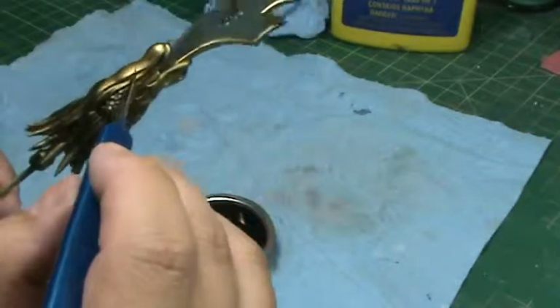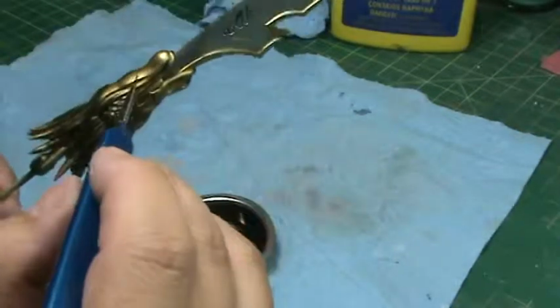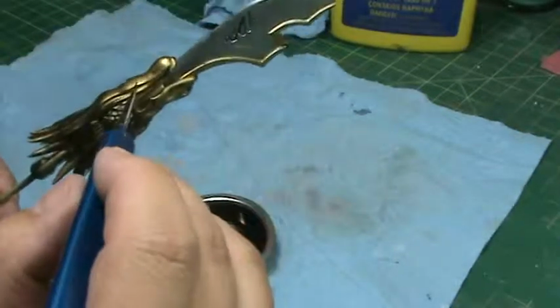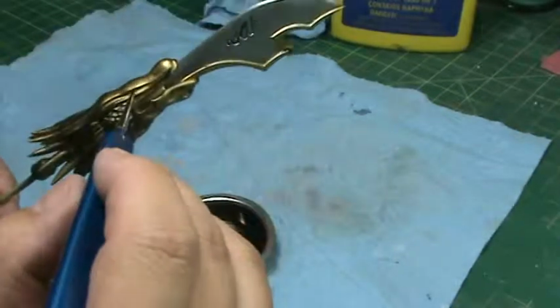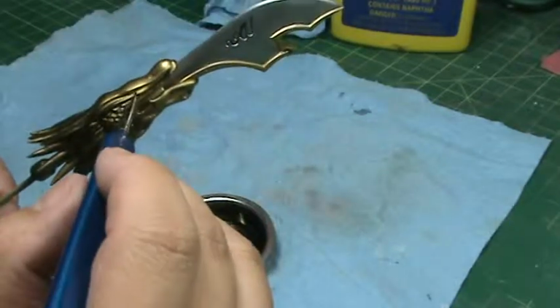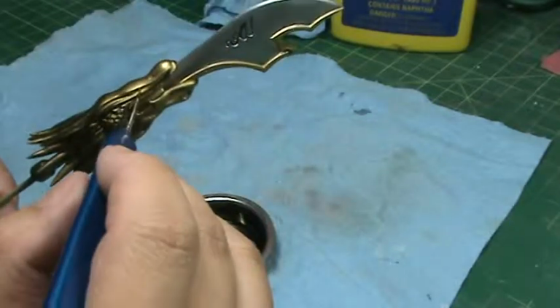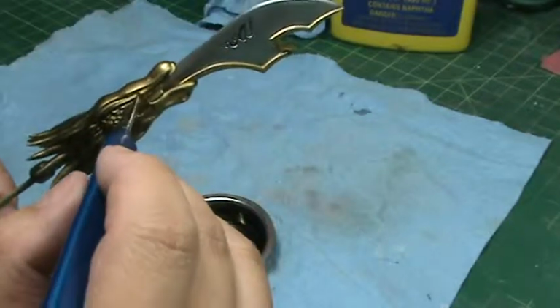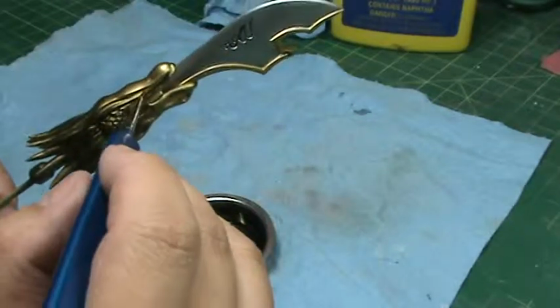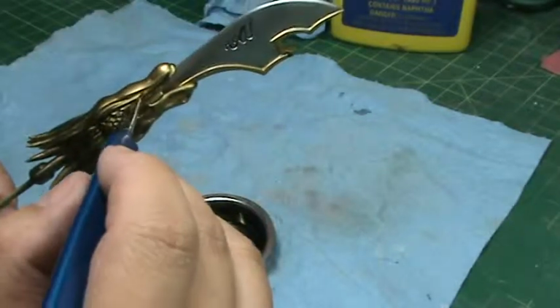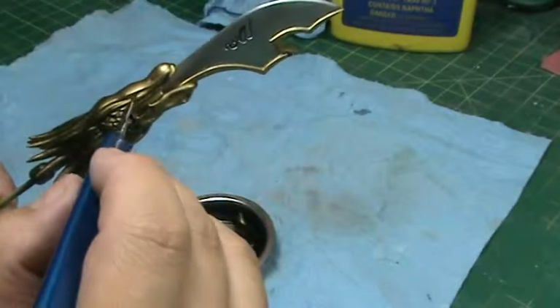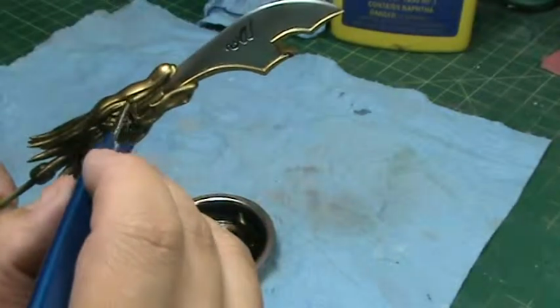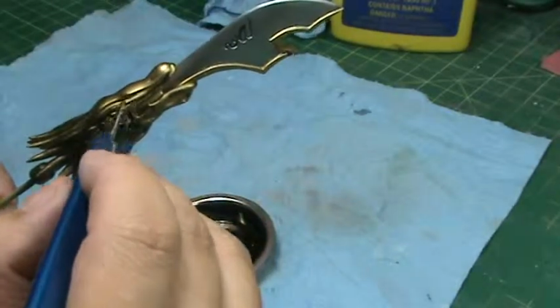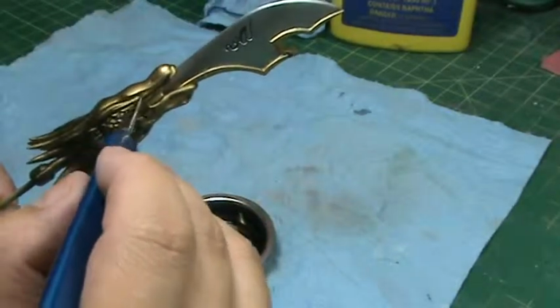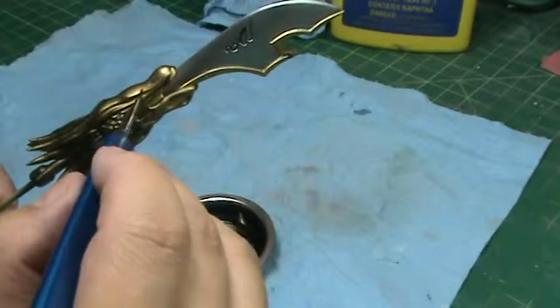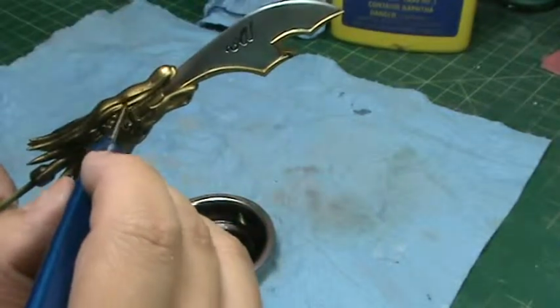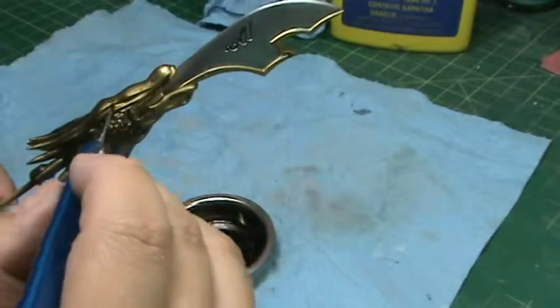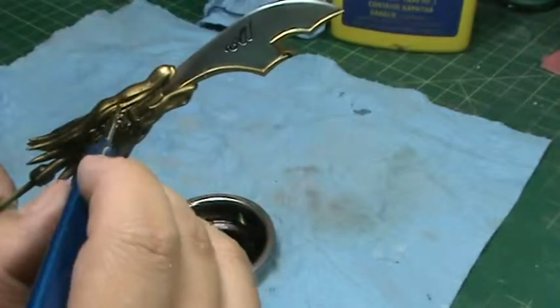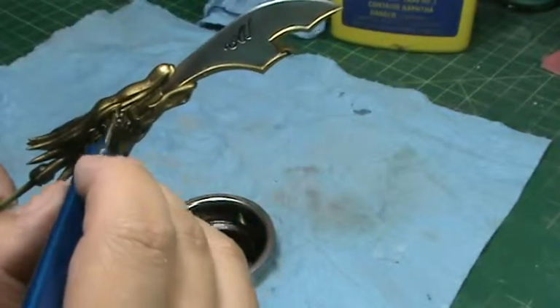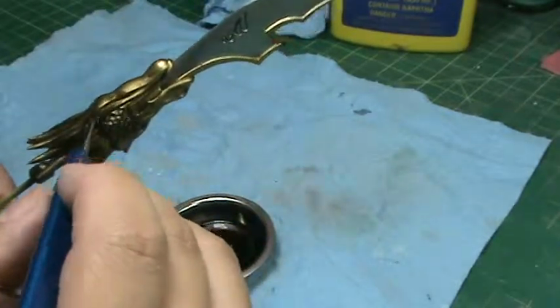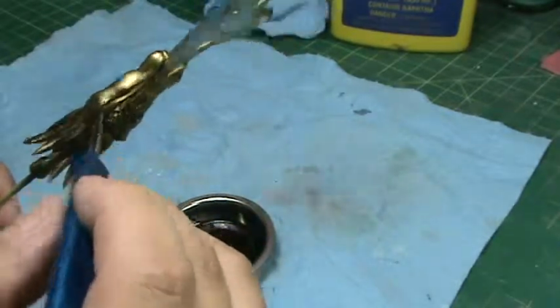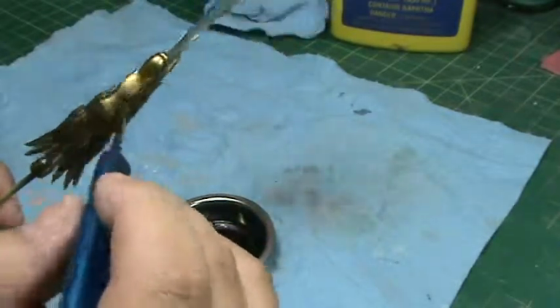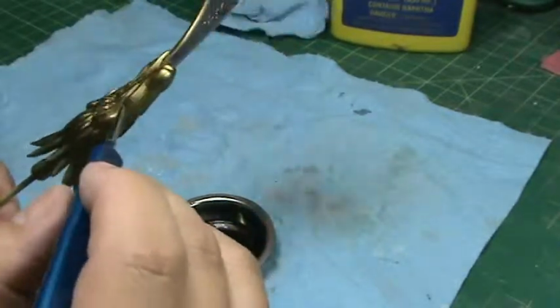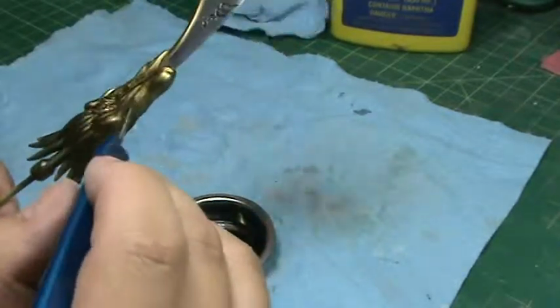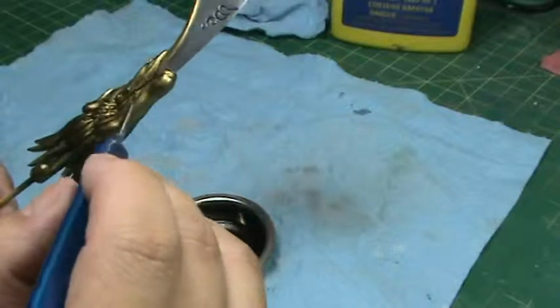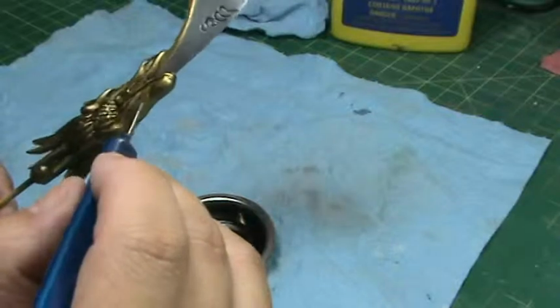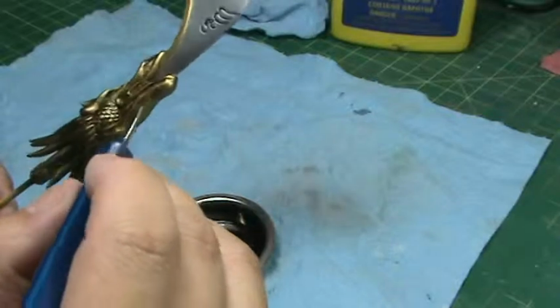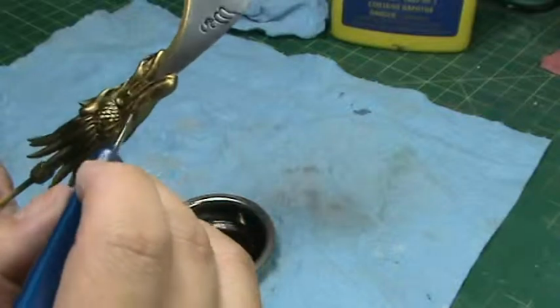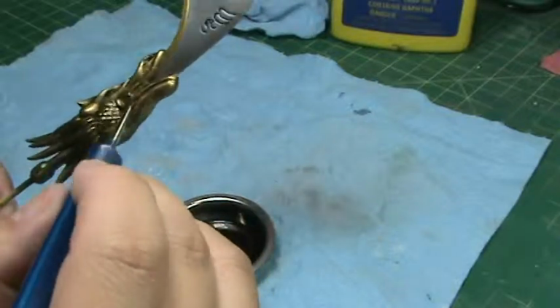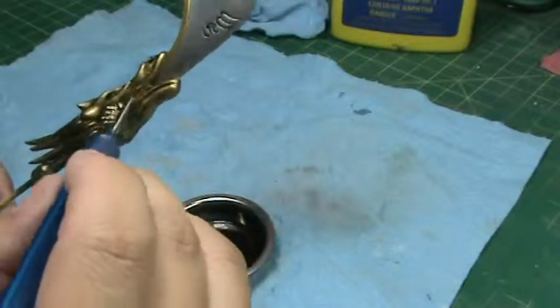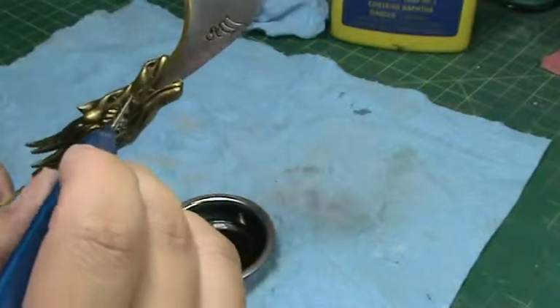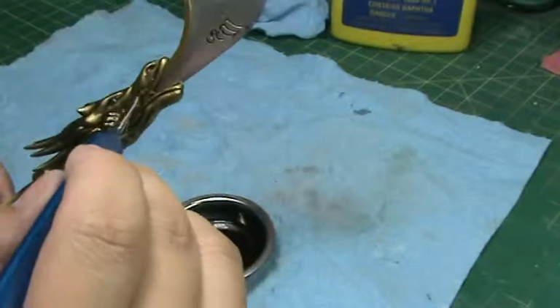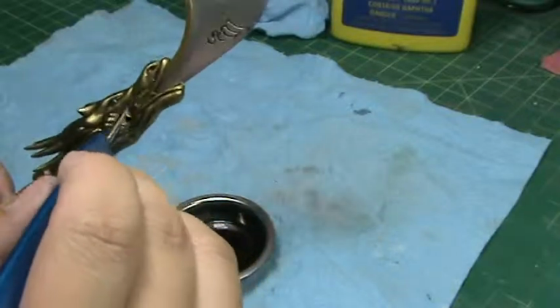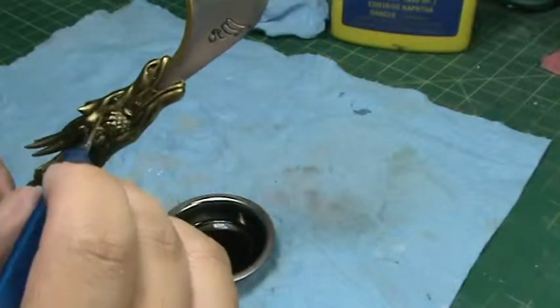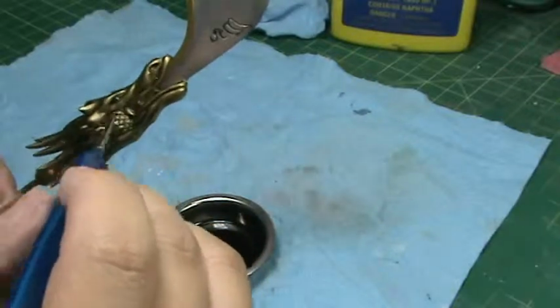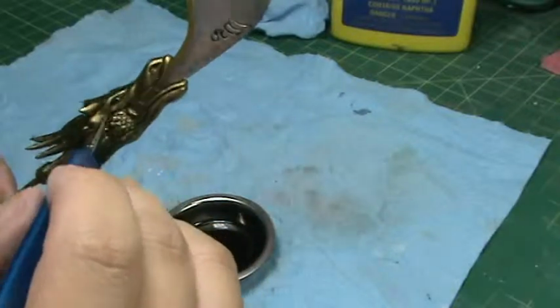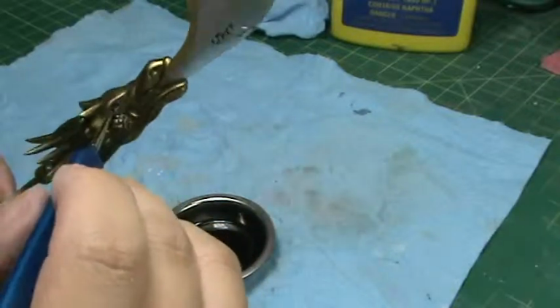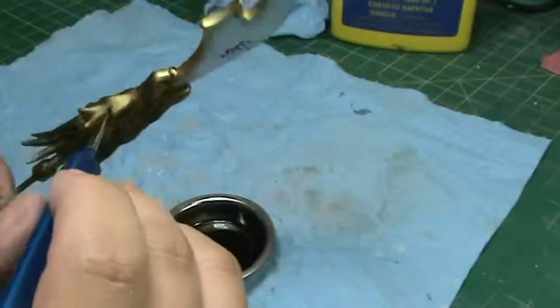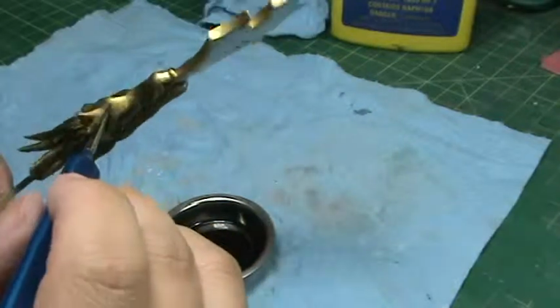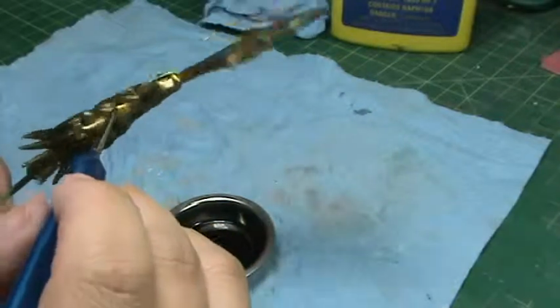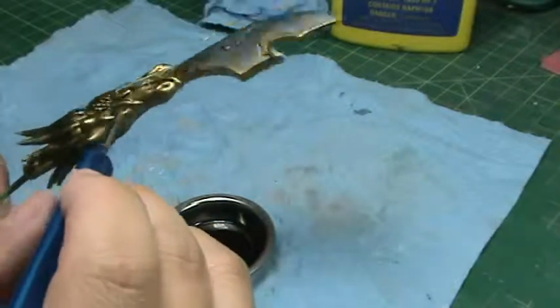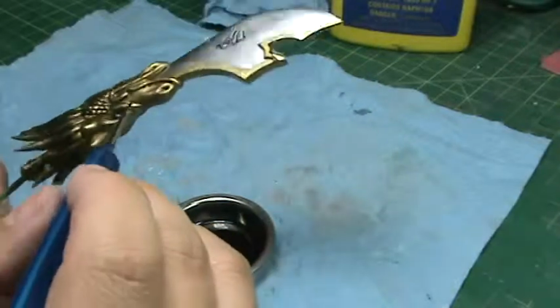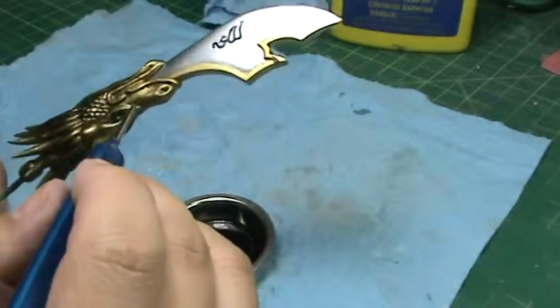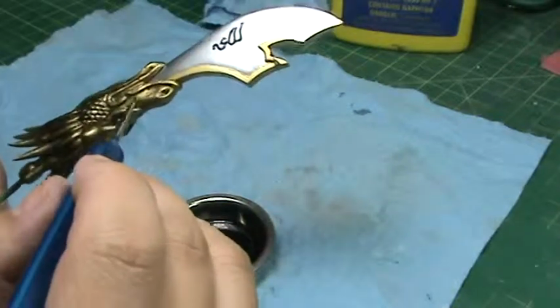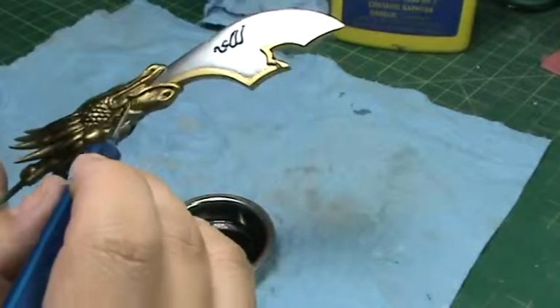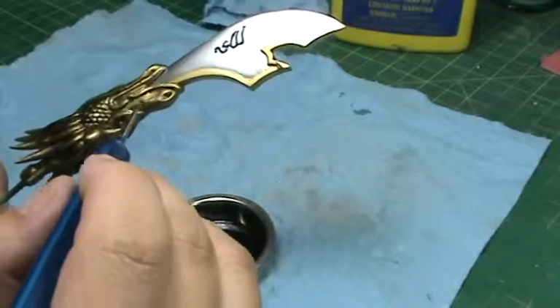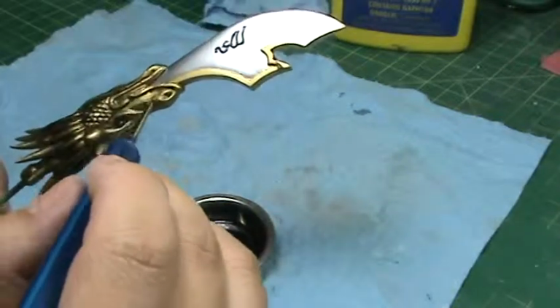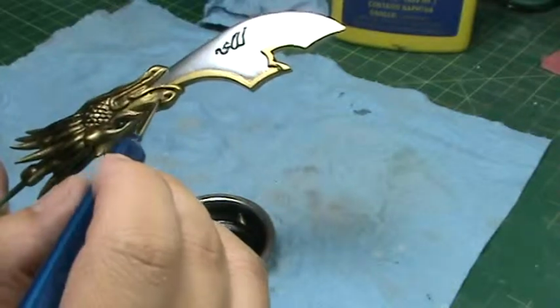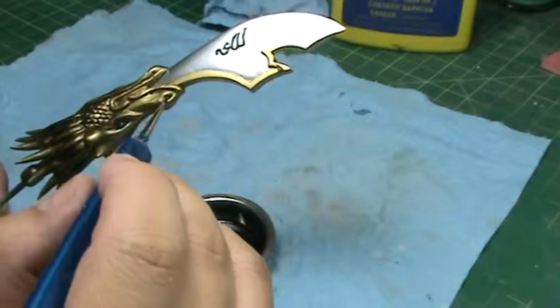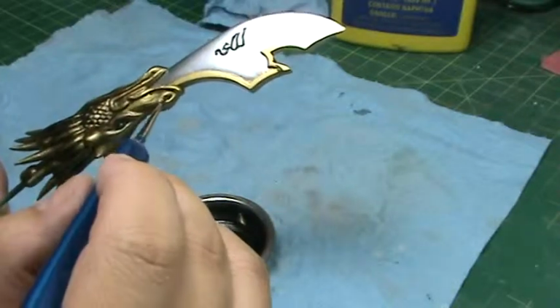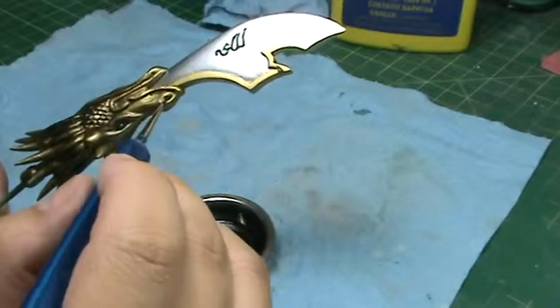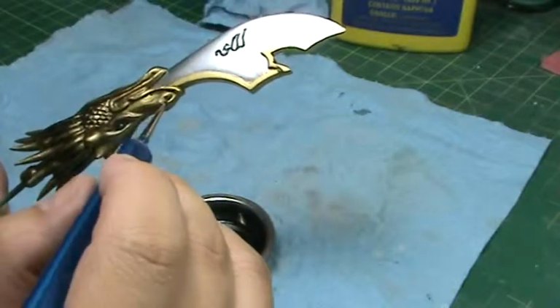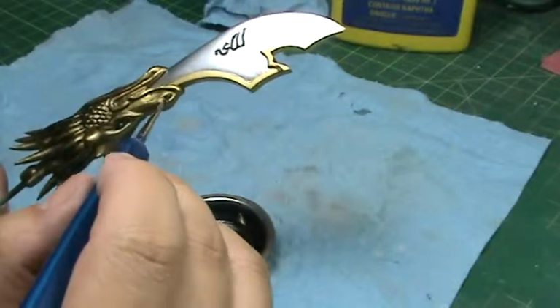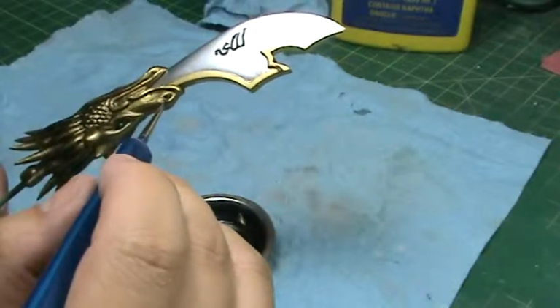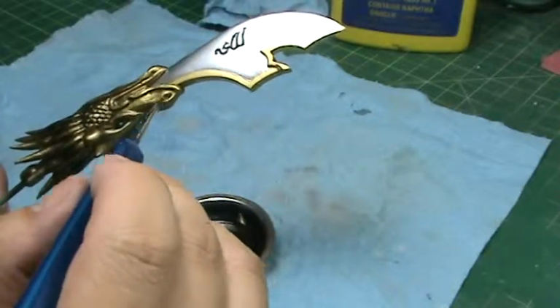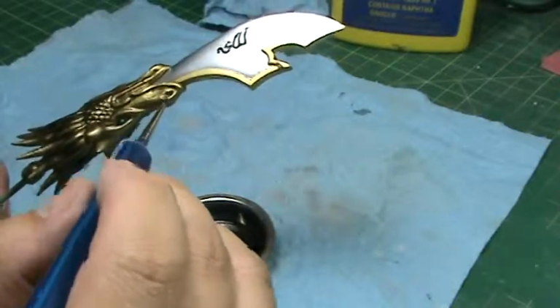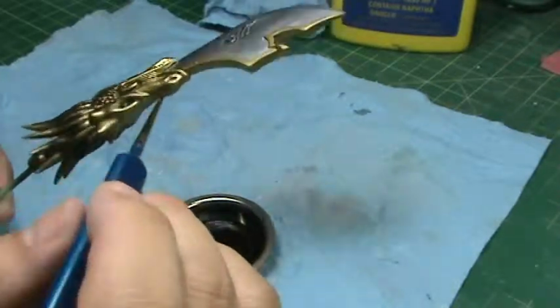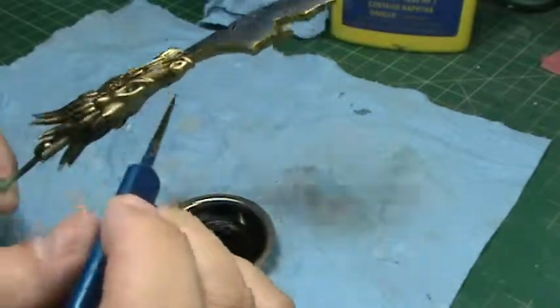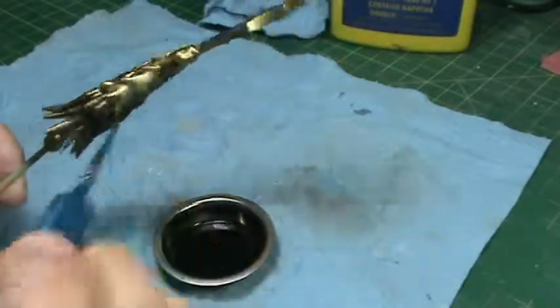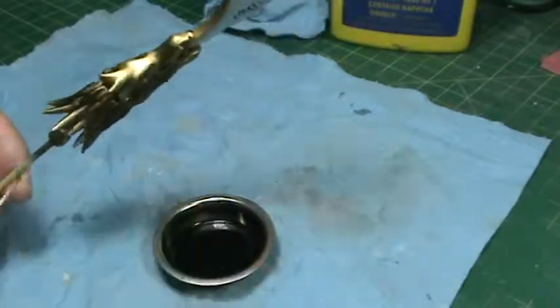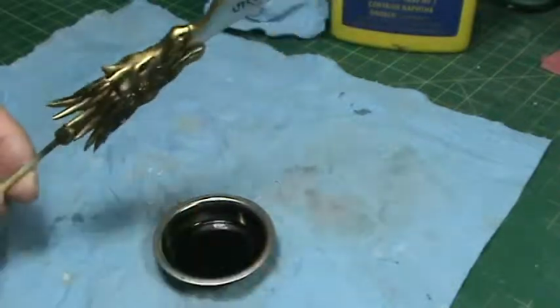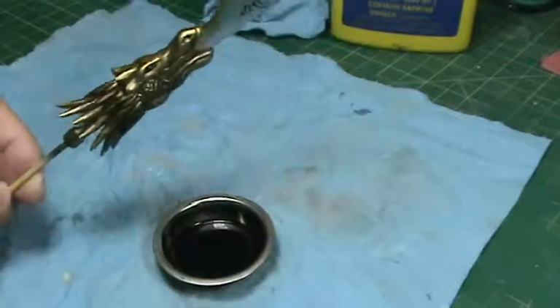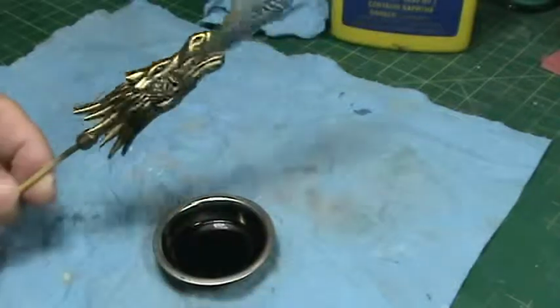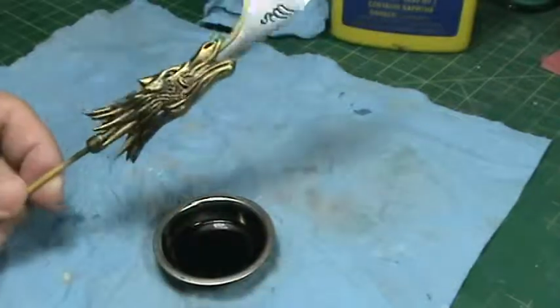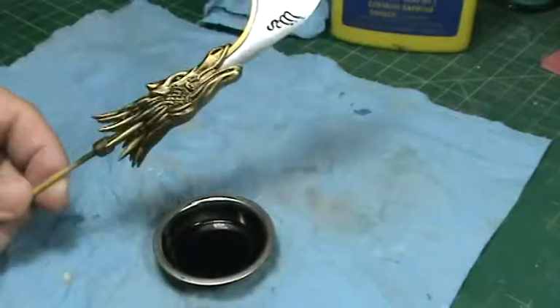I'm going to let this dry for a little bit and I'll come back and do some cleanup work.